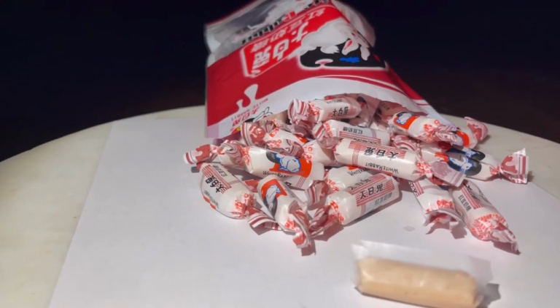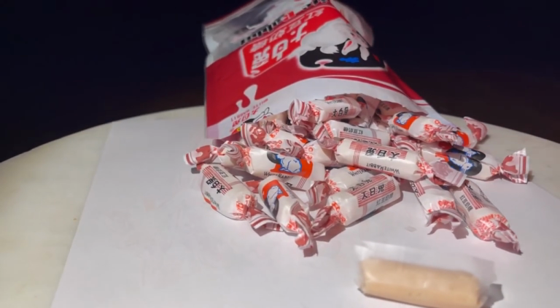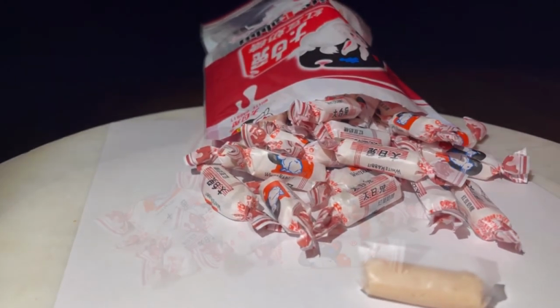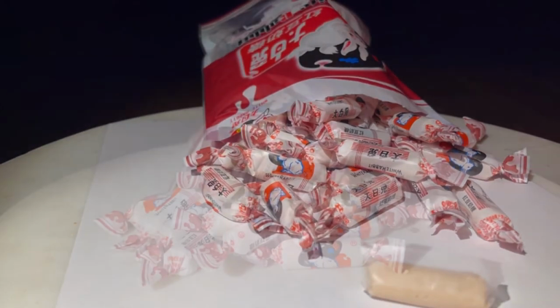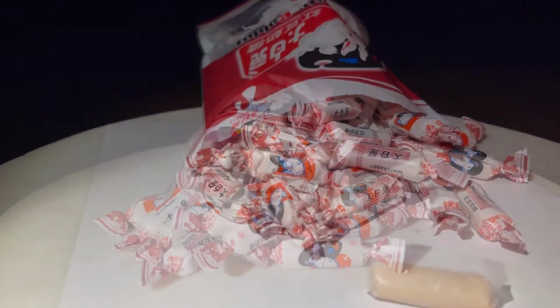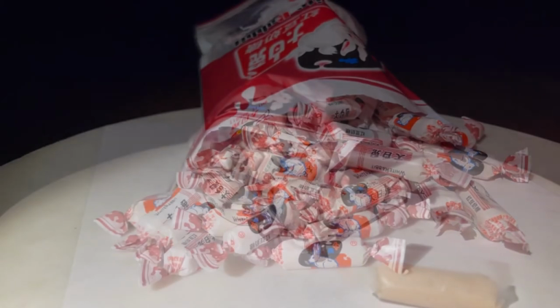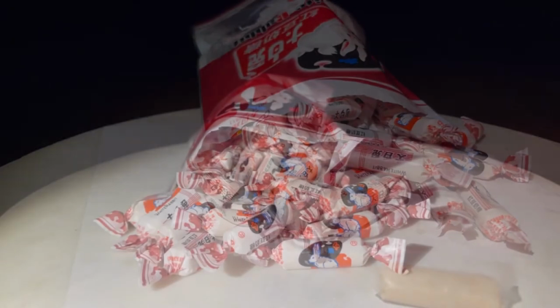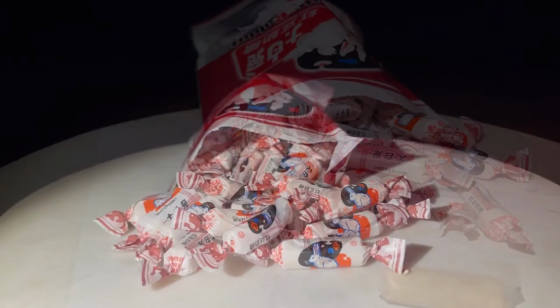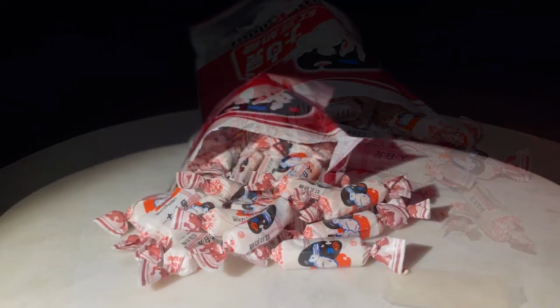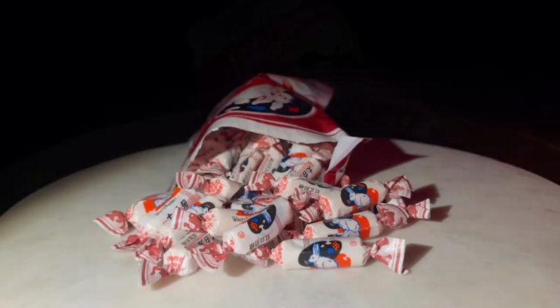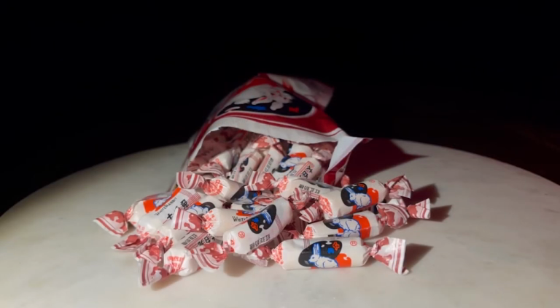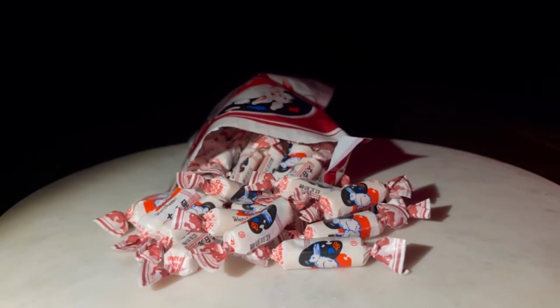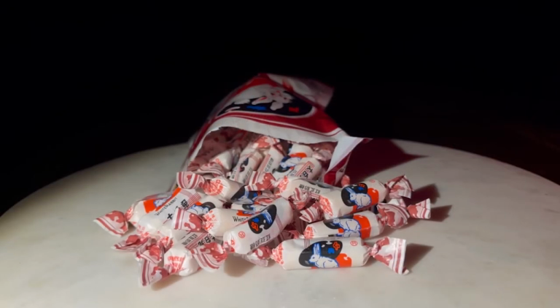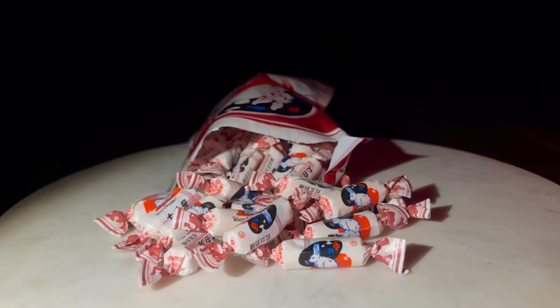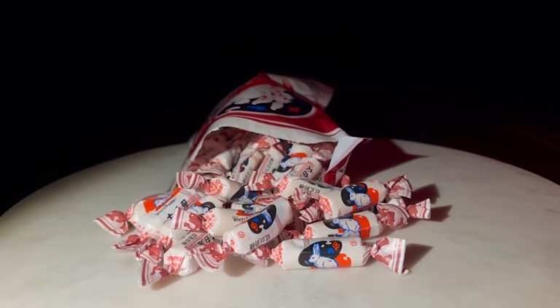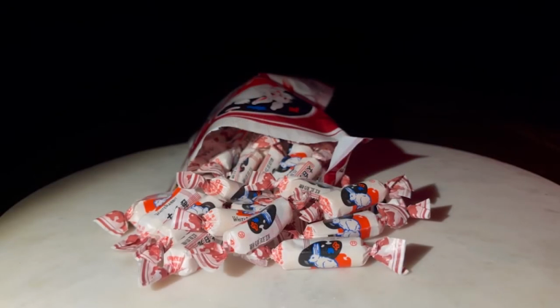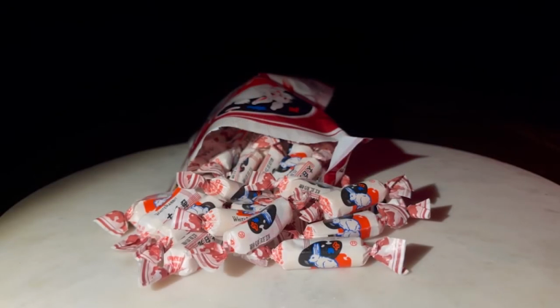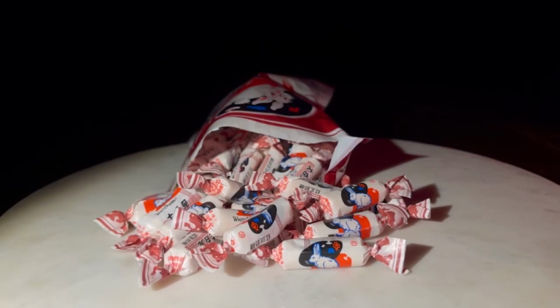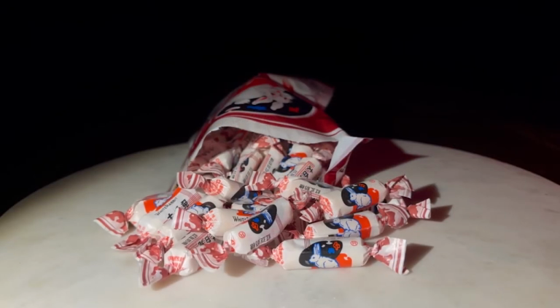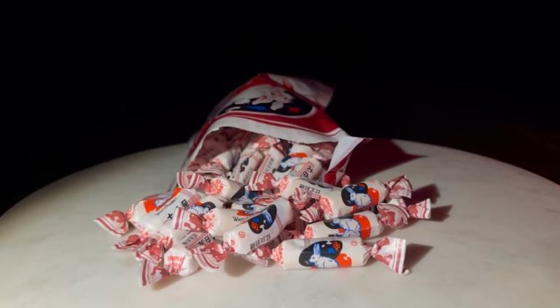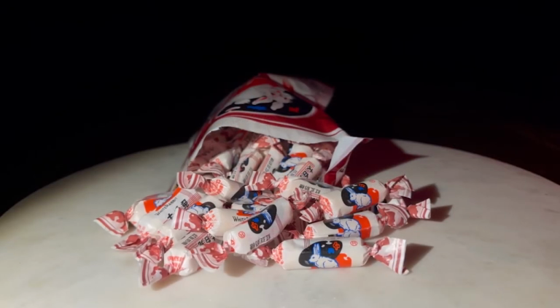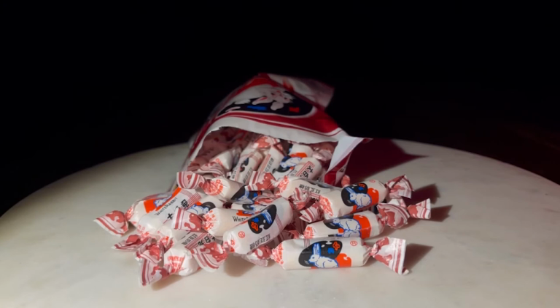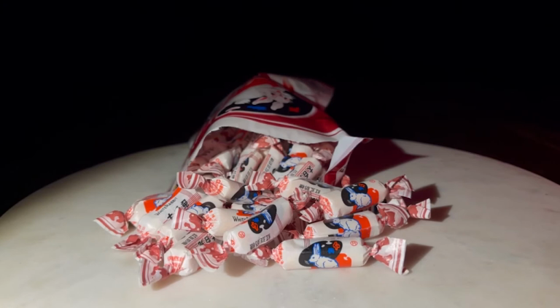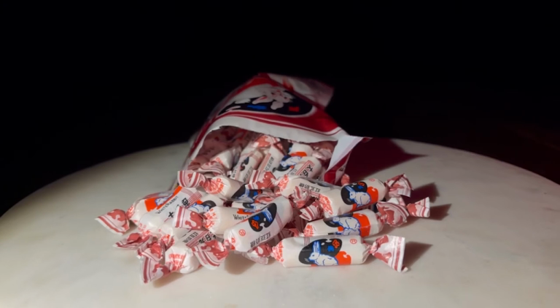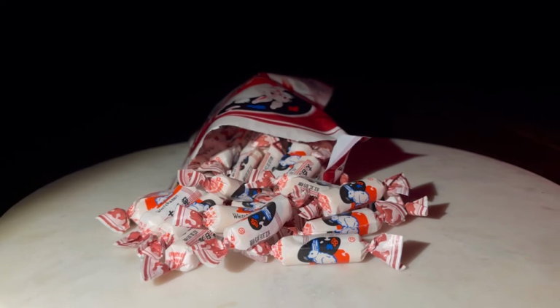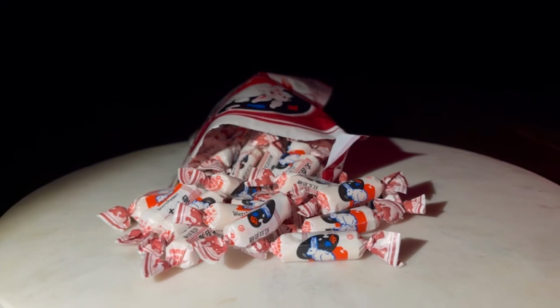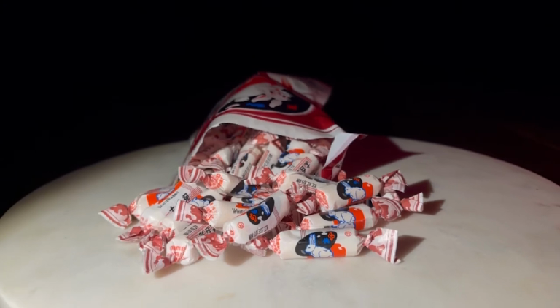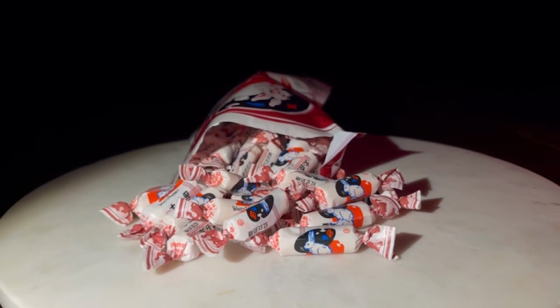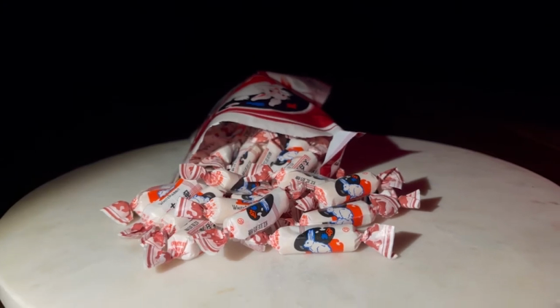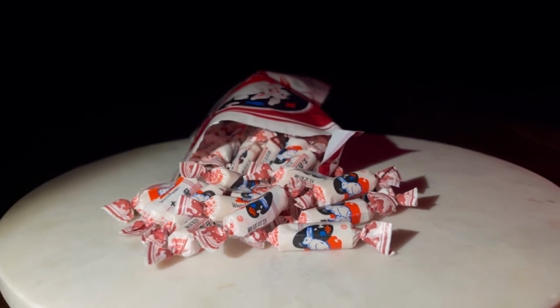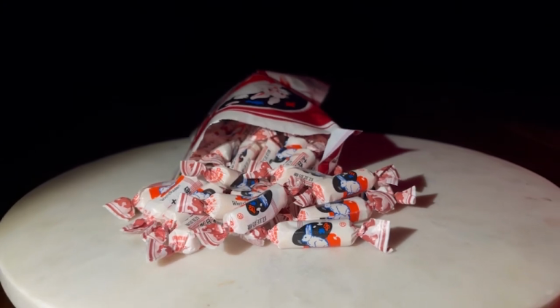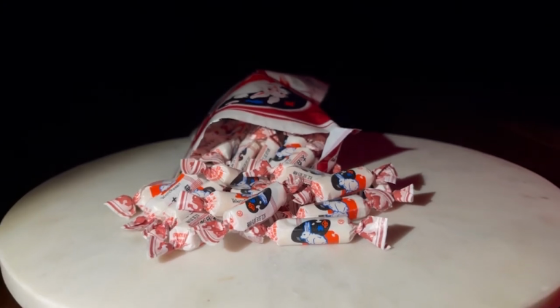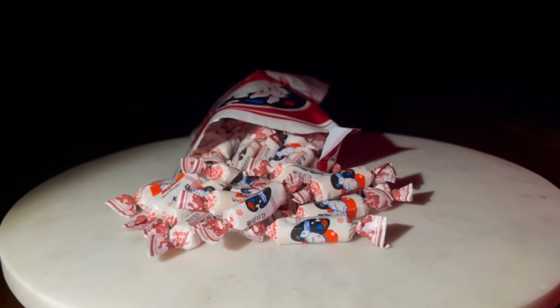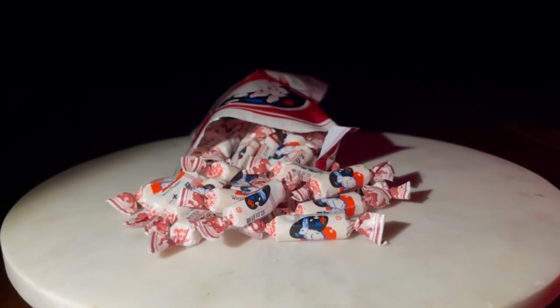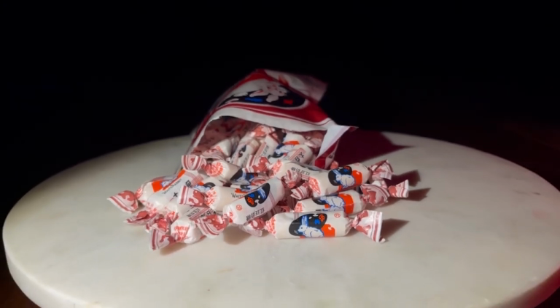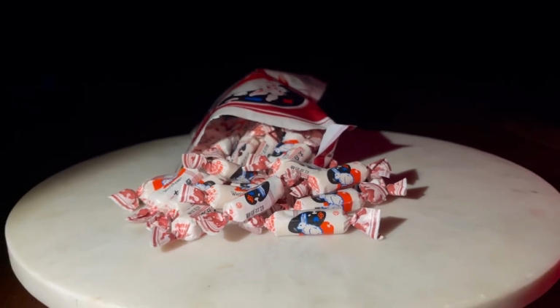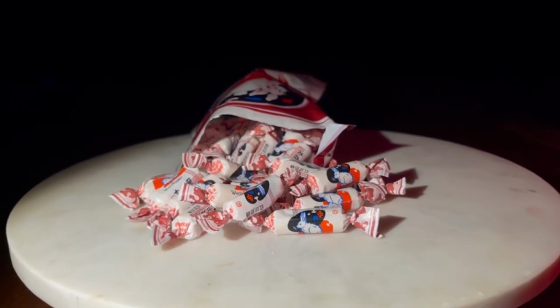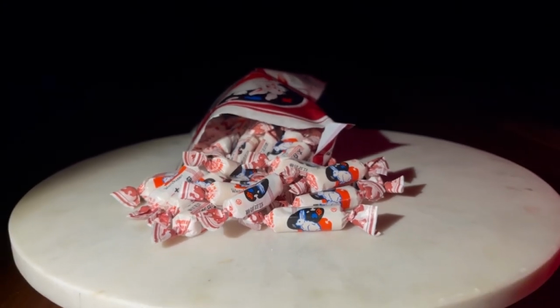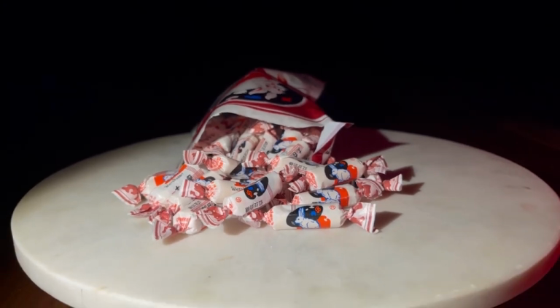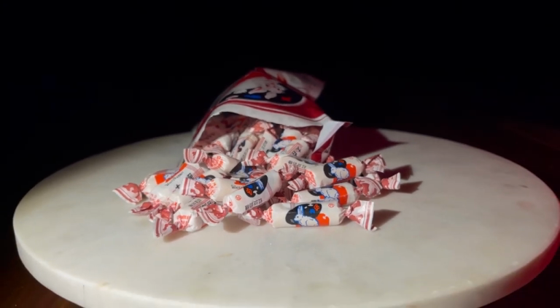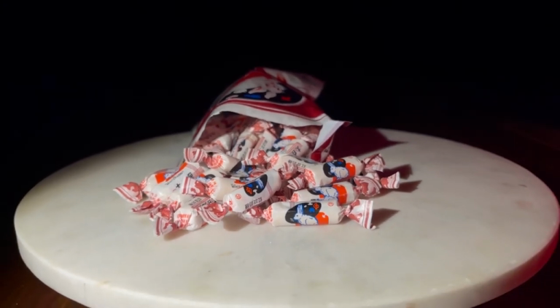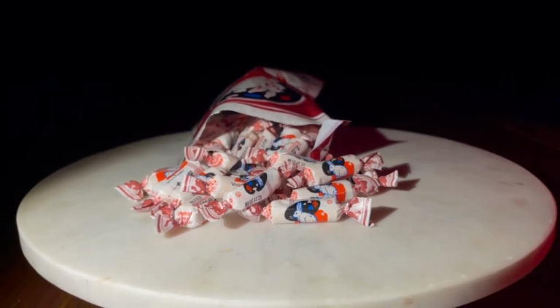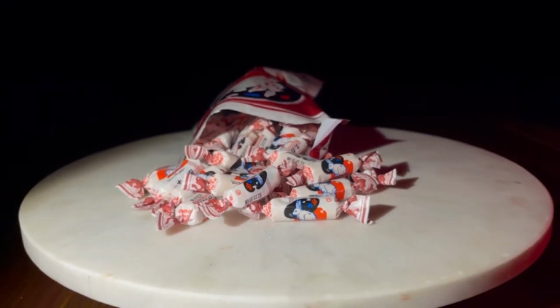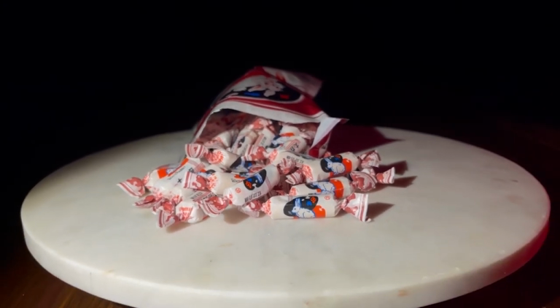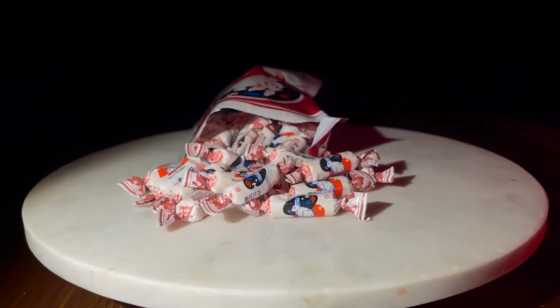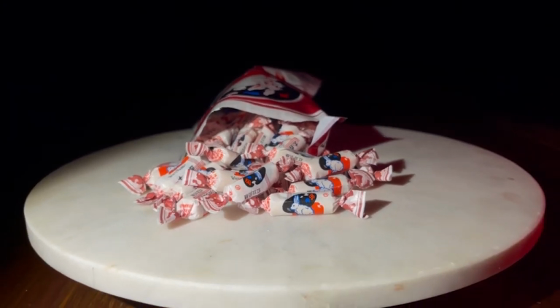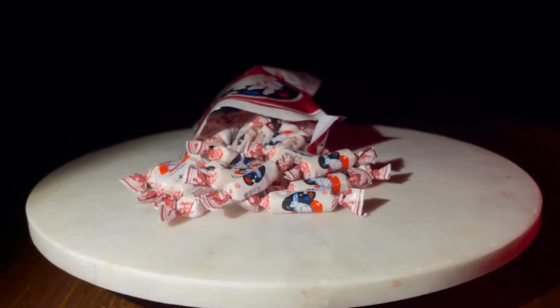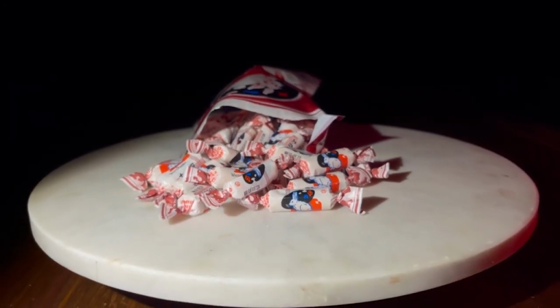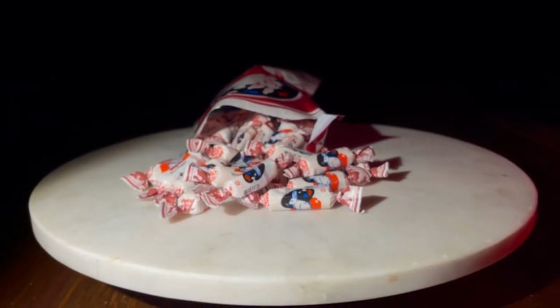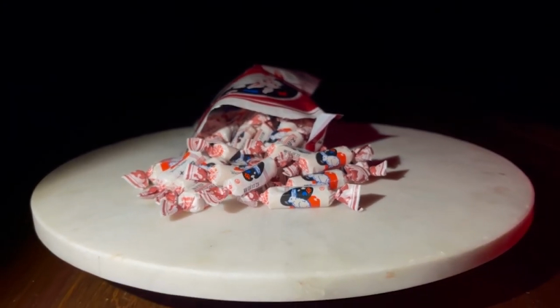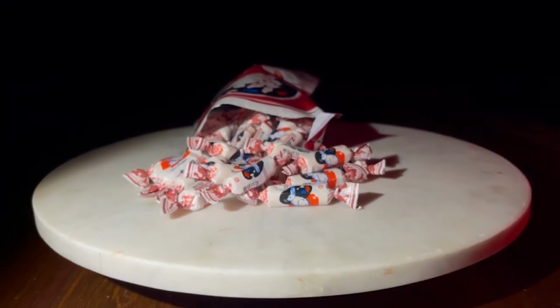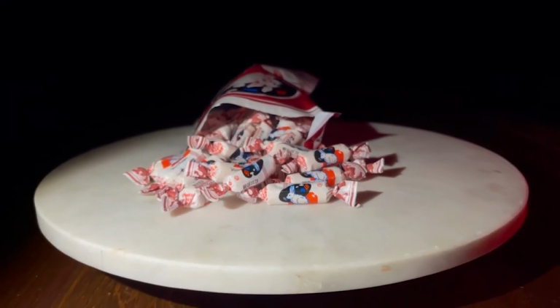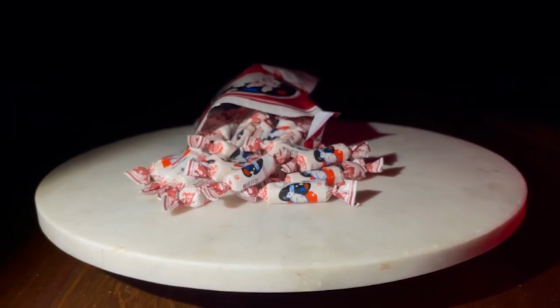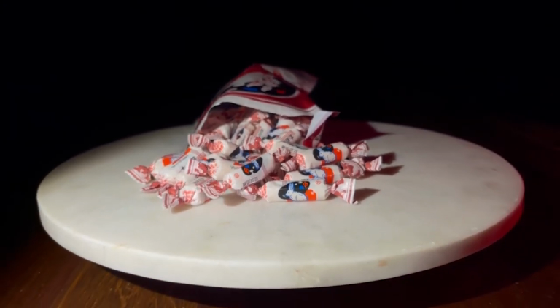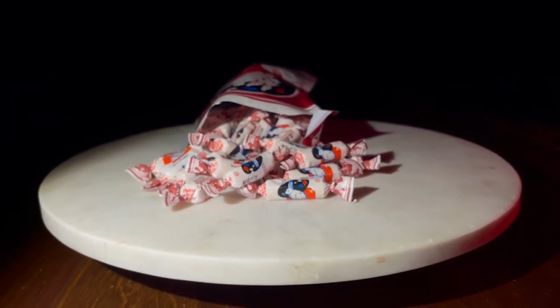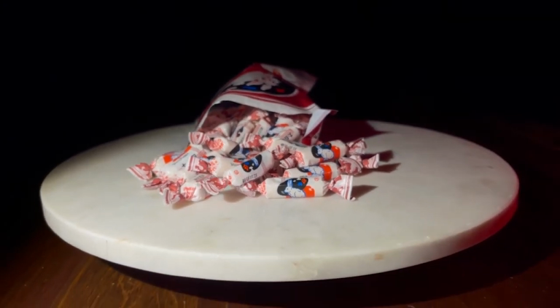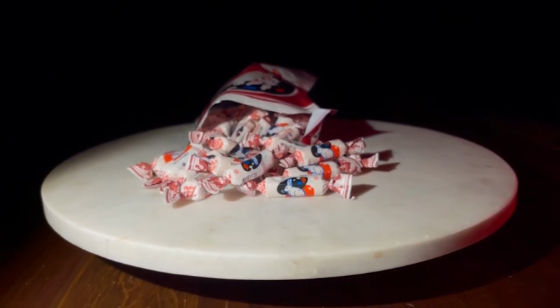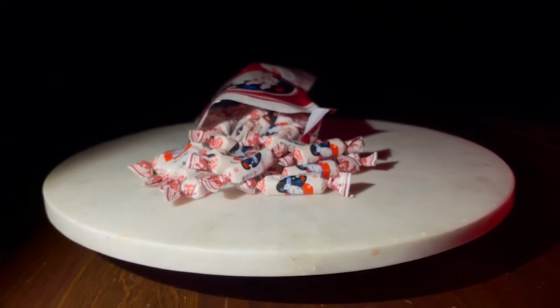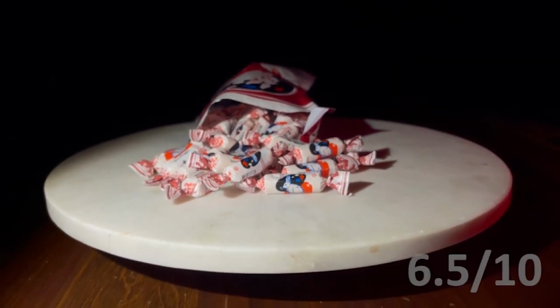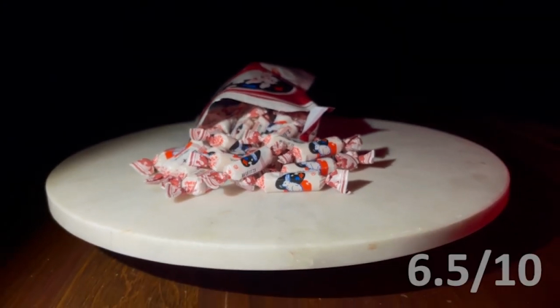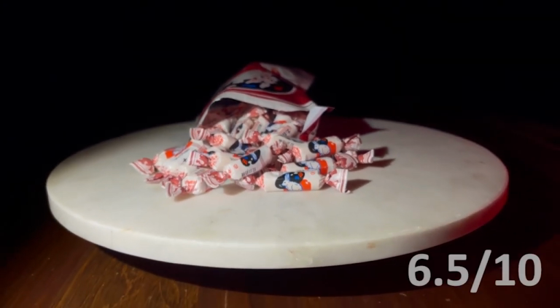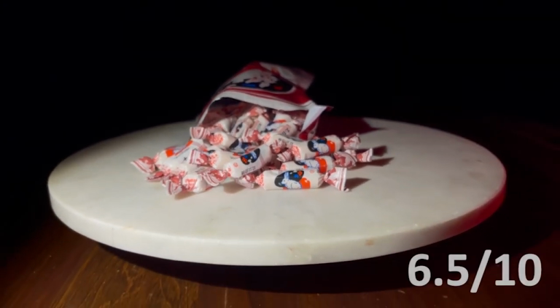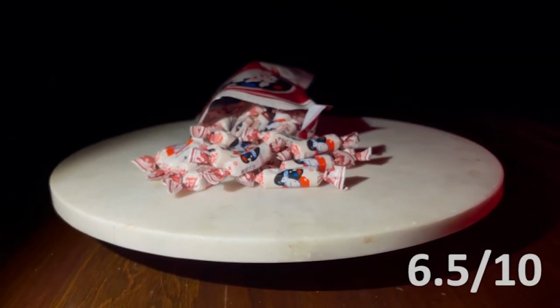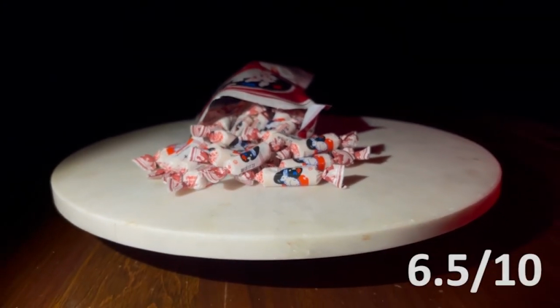Red bean flavored White Rabbit candy sort of misses the mark for me, so I'm going to have to give it a 6.5 out of 10.